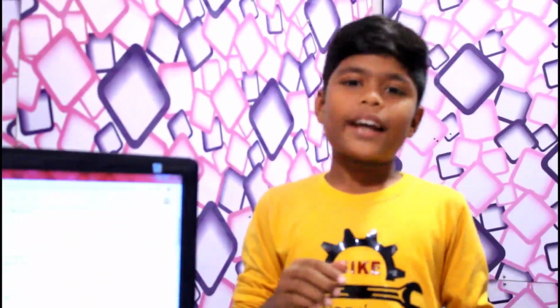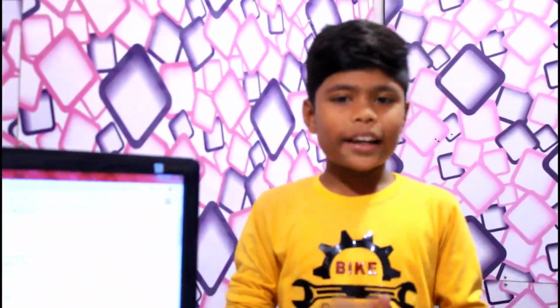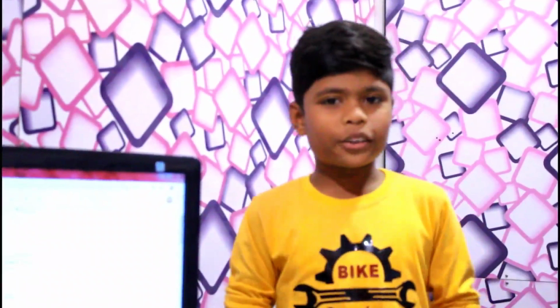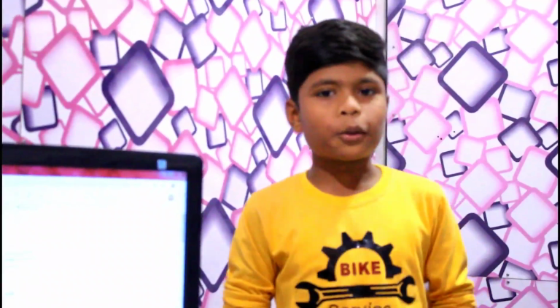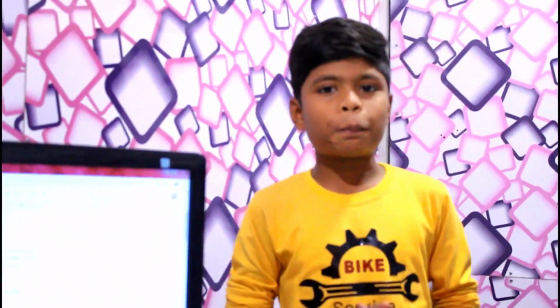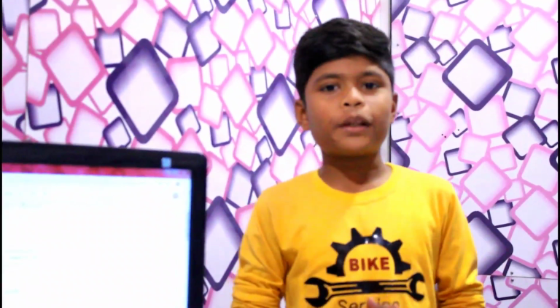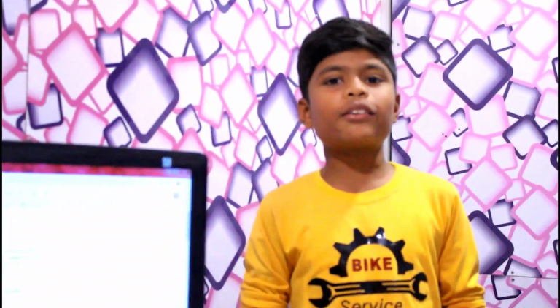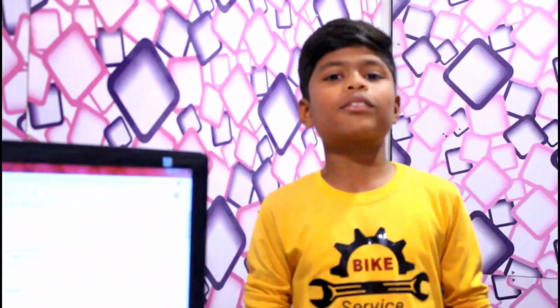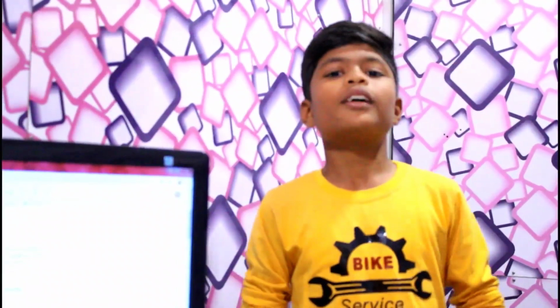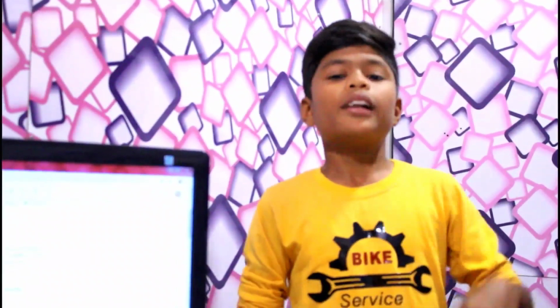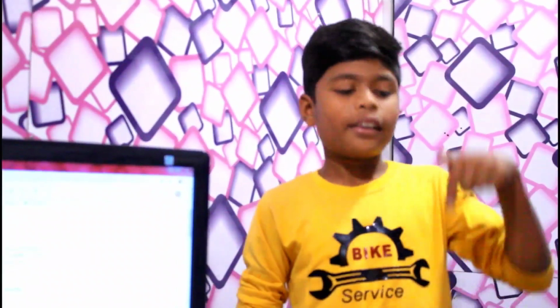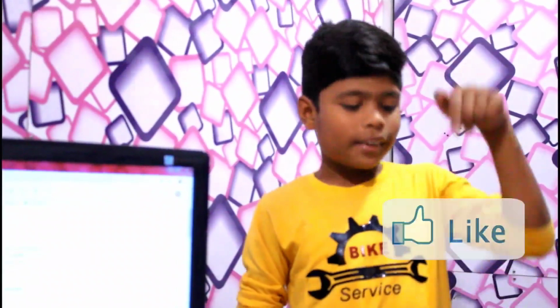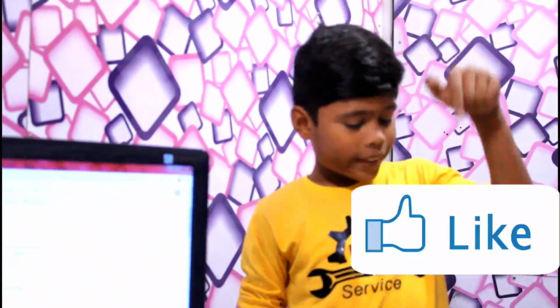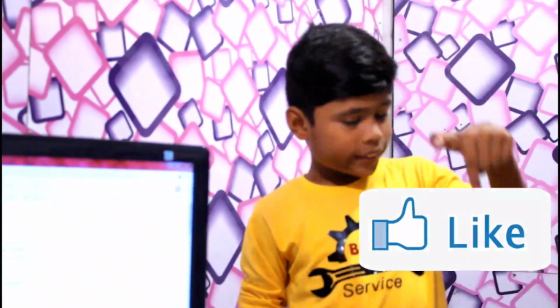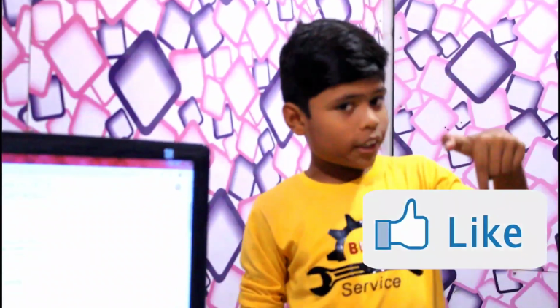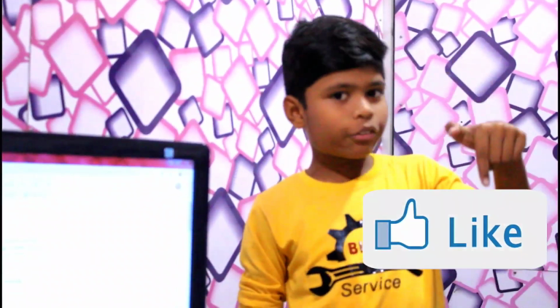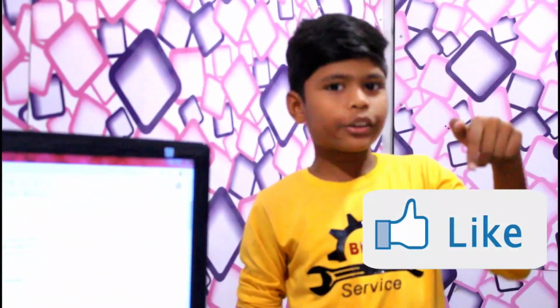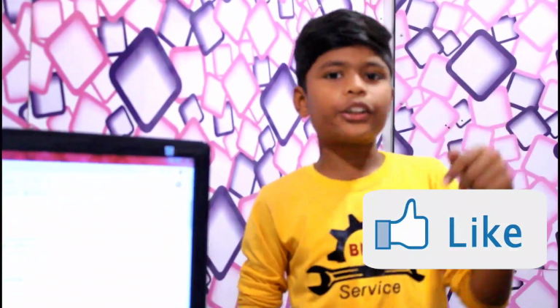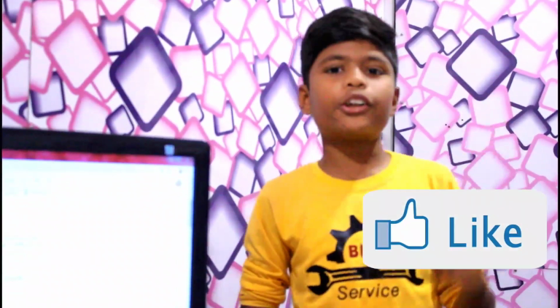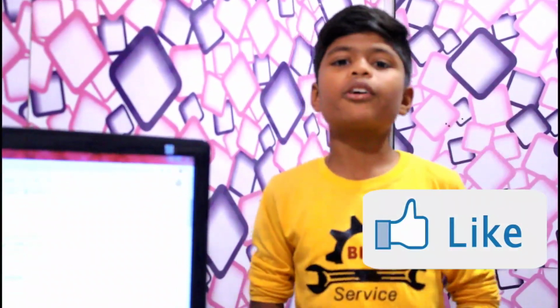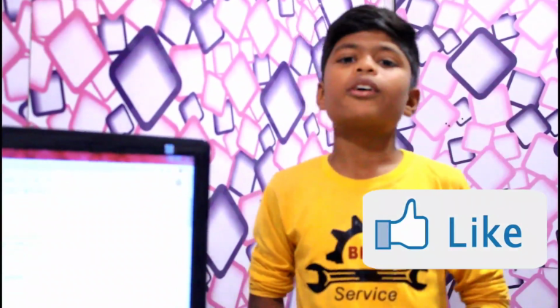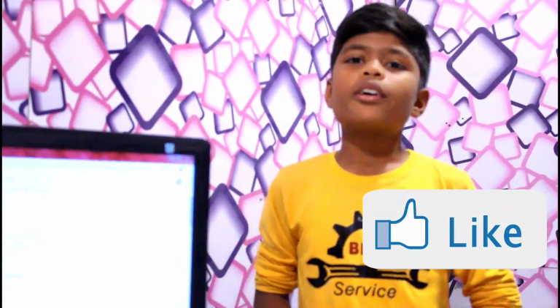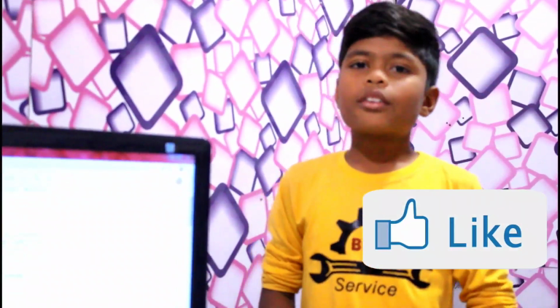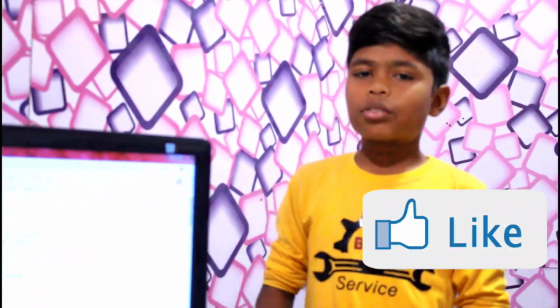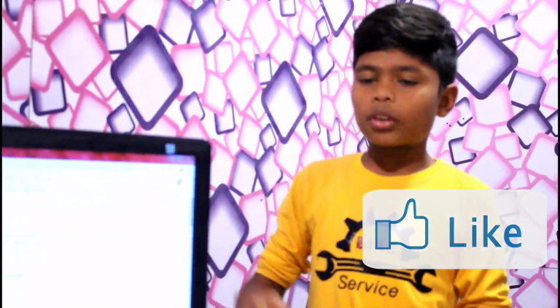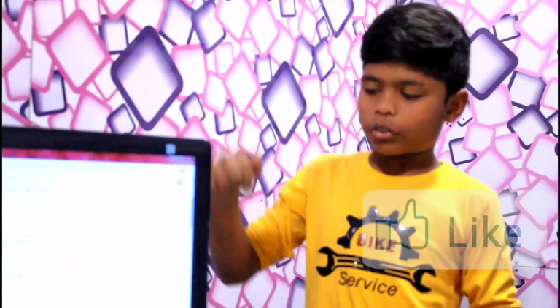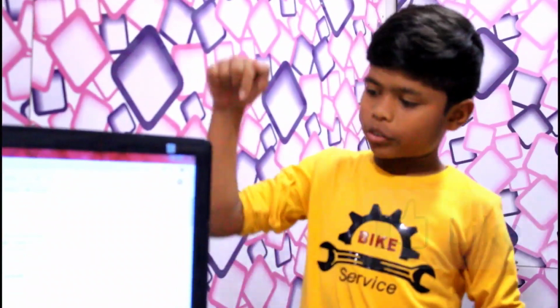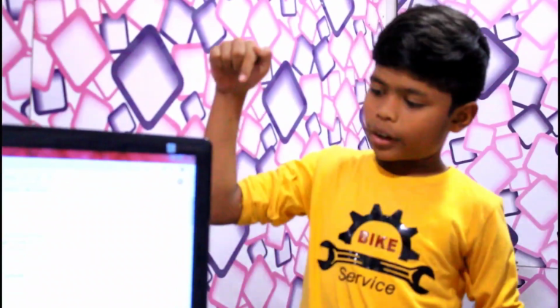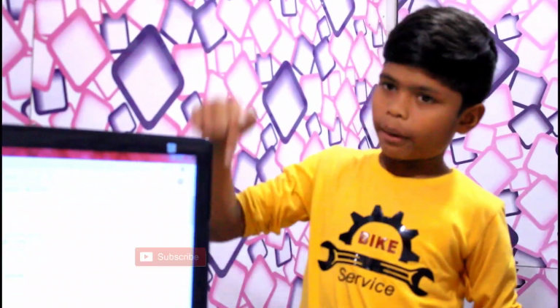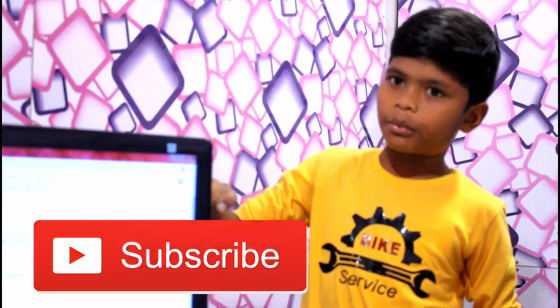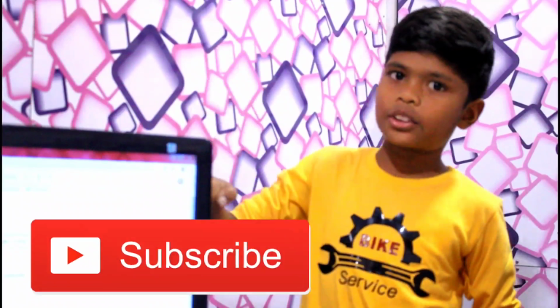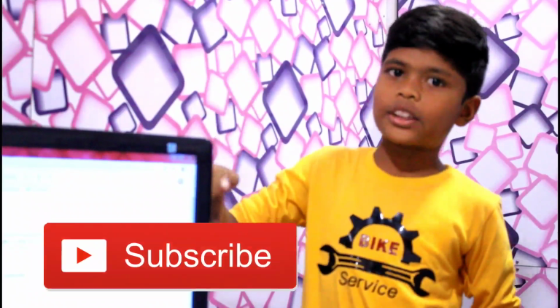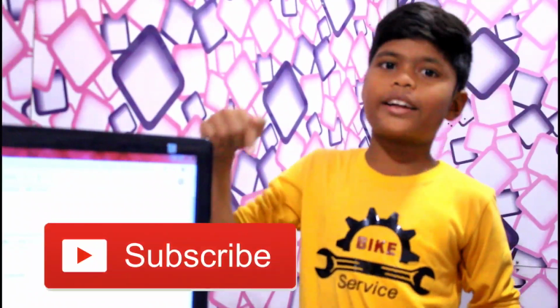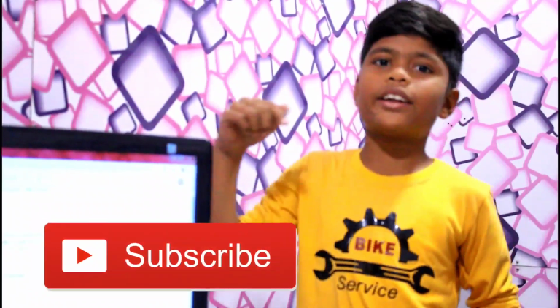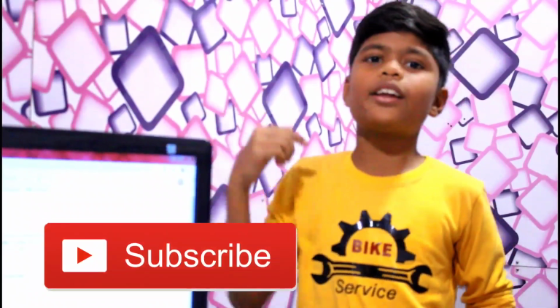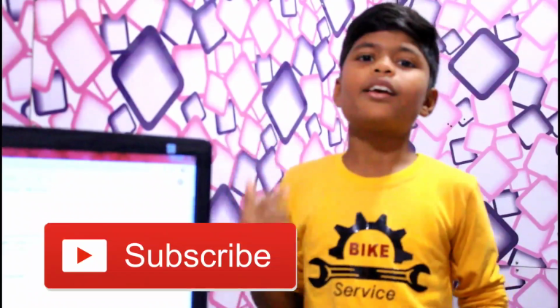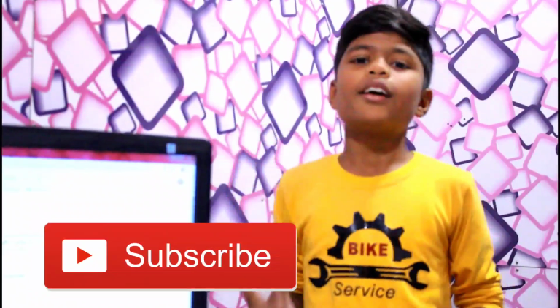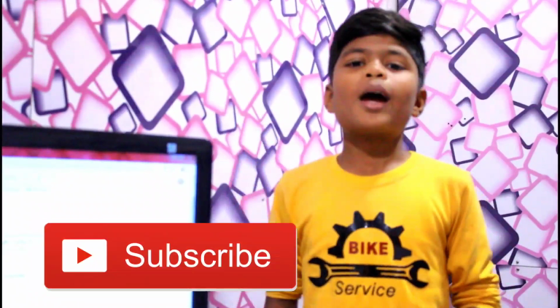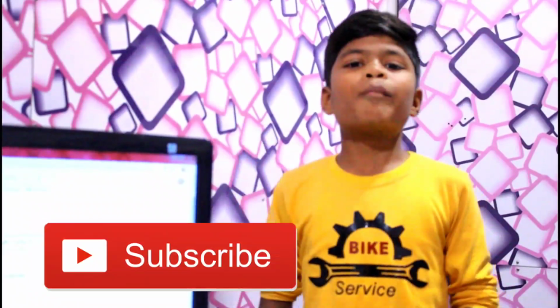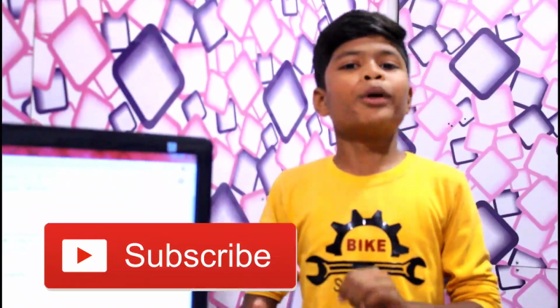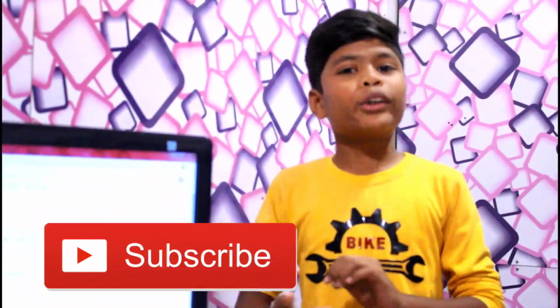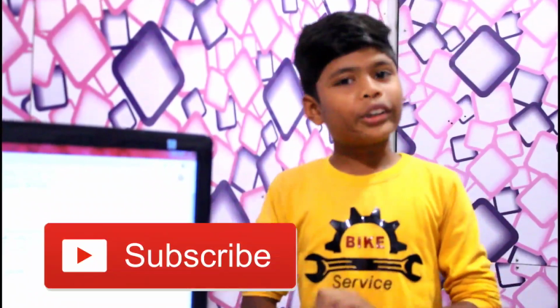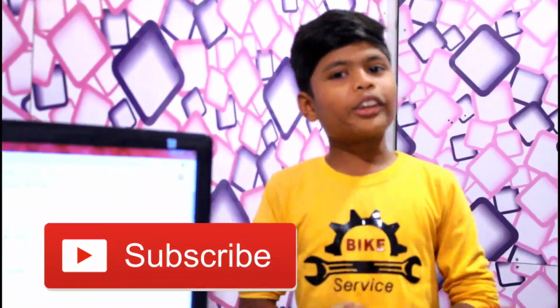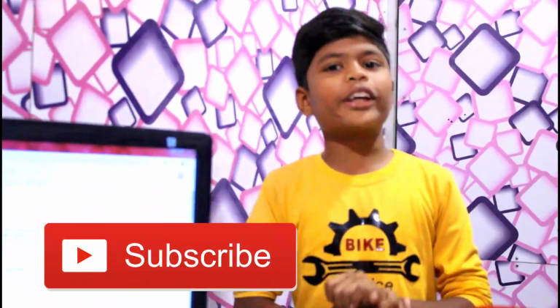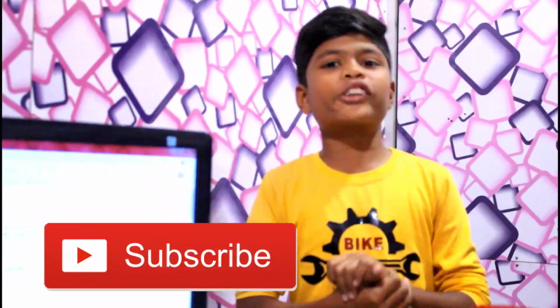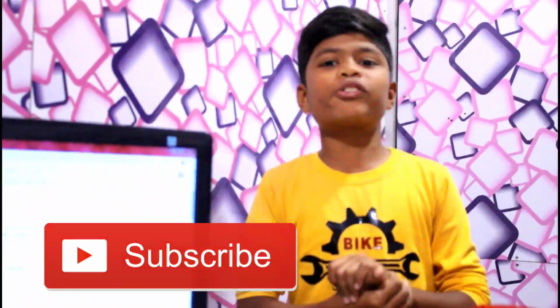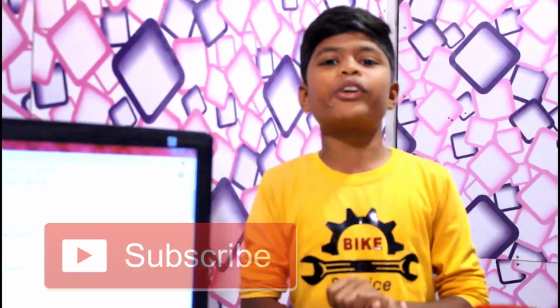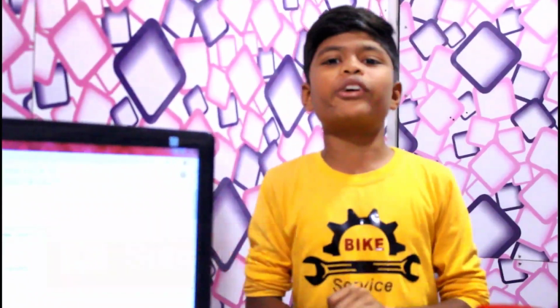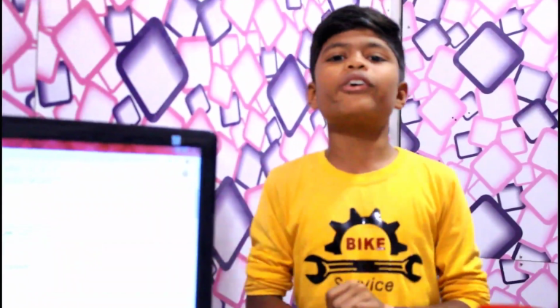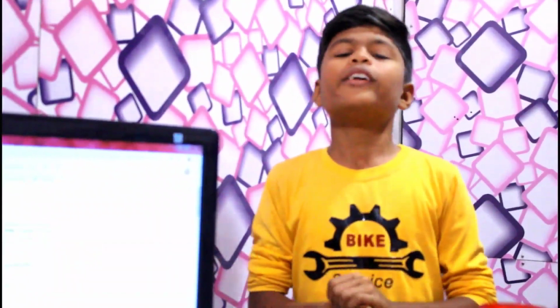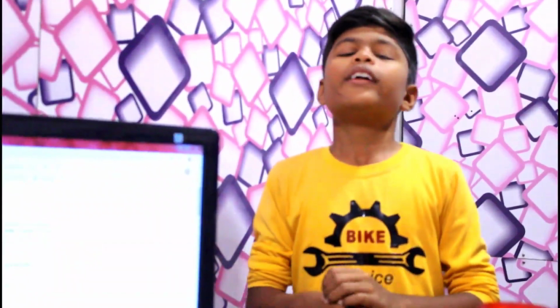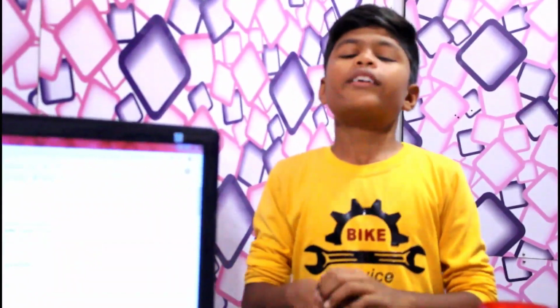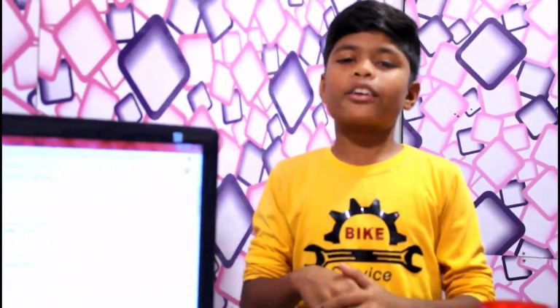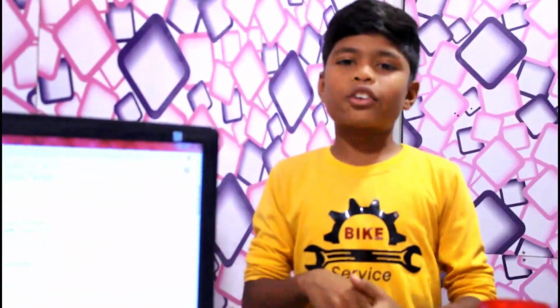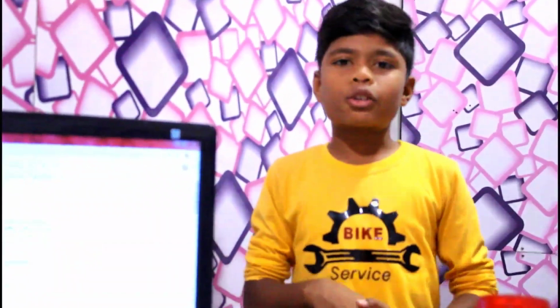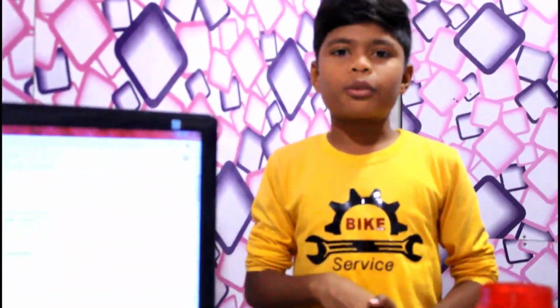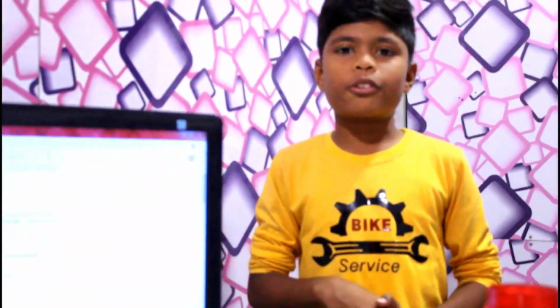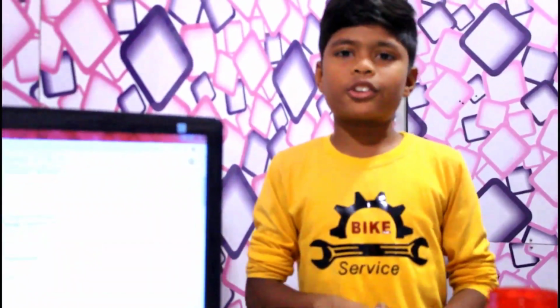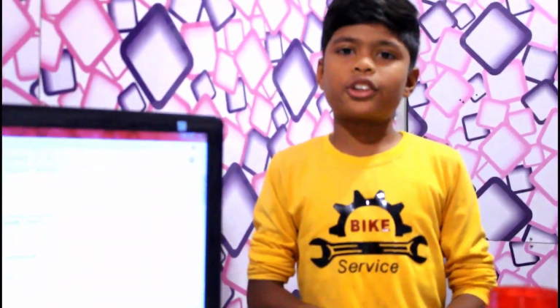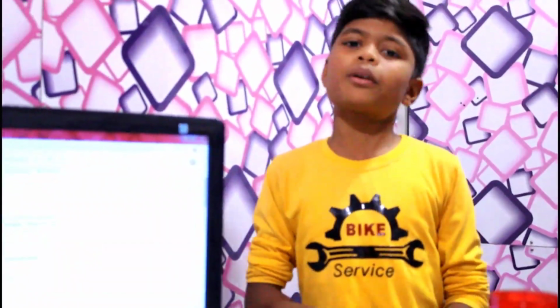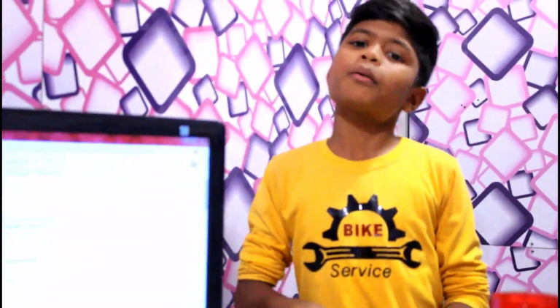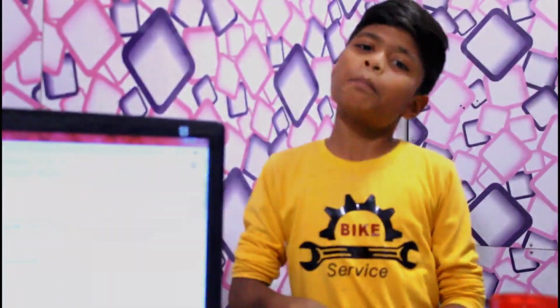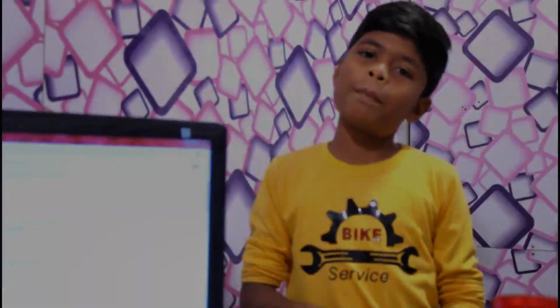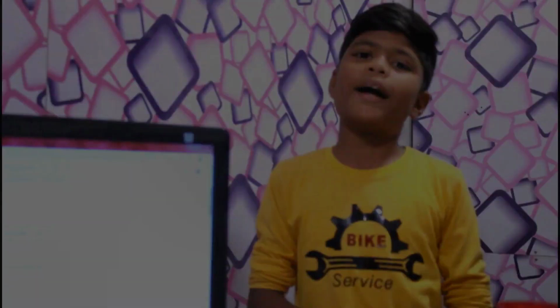Thank you. Like our video. Subscribe the channel. We will see you in the next video. Thank you so much. Bye.